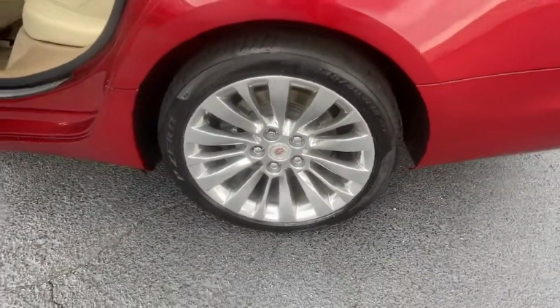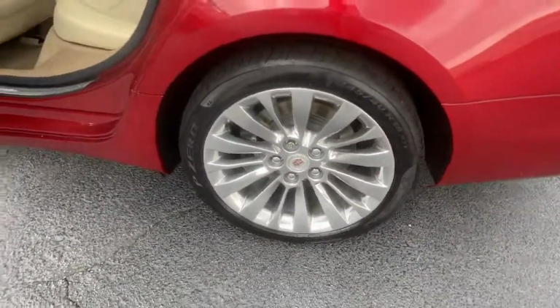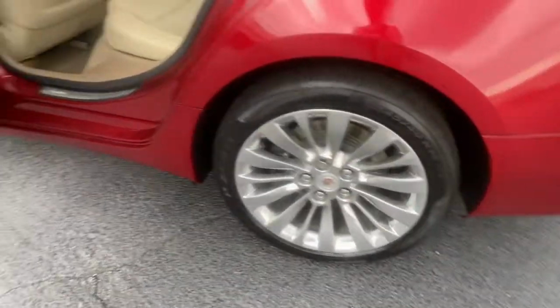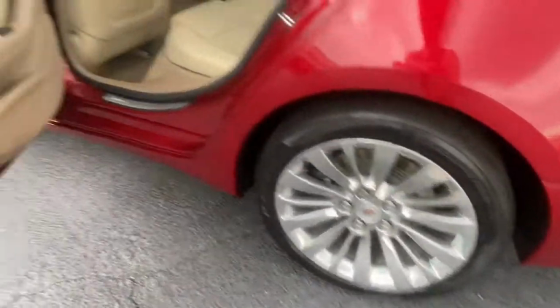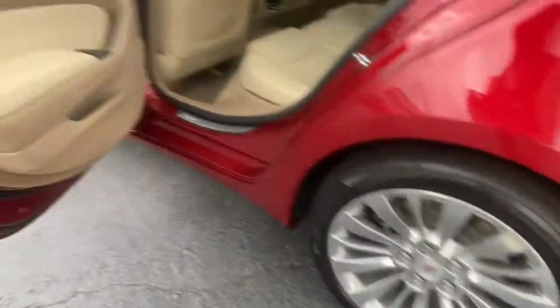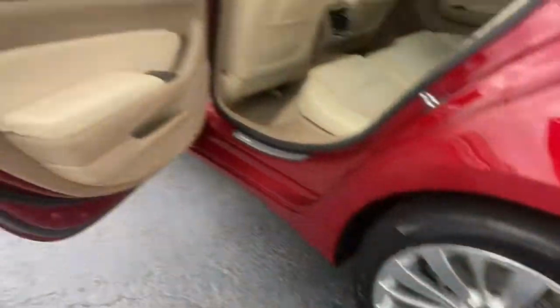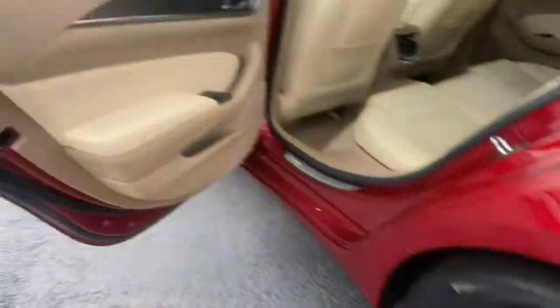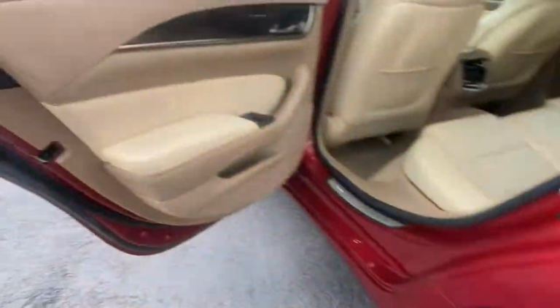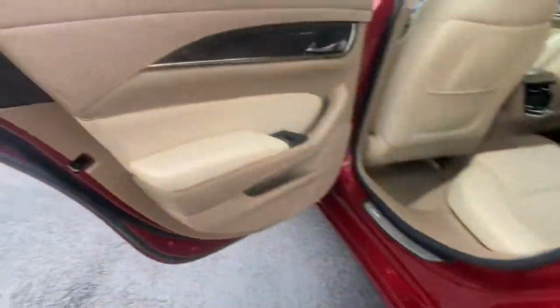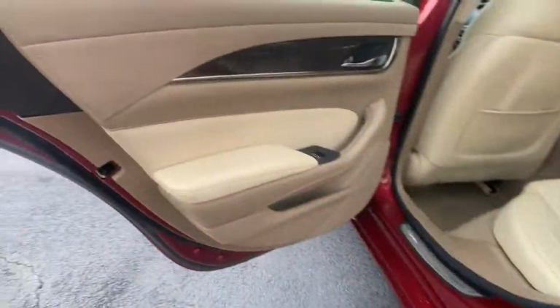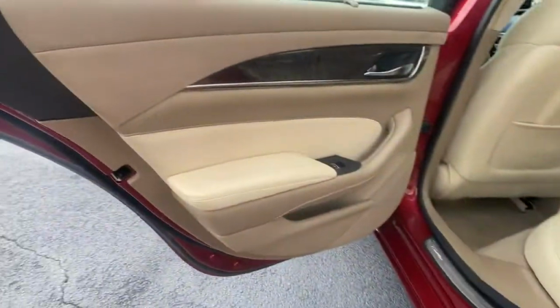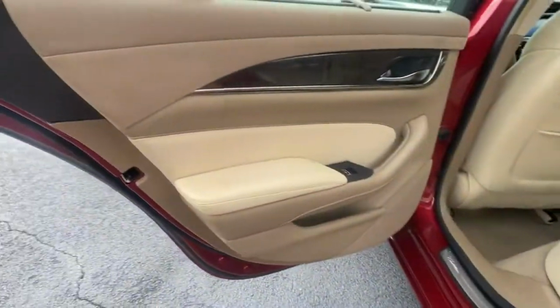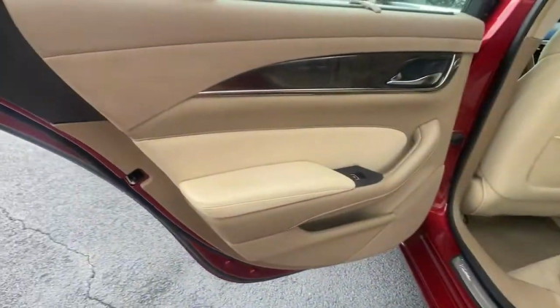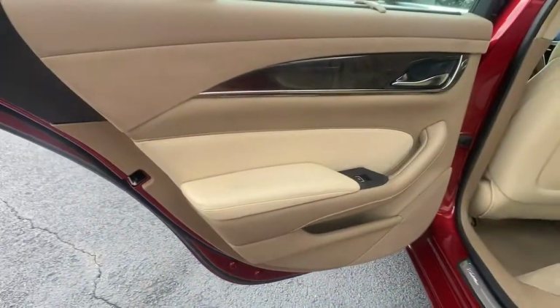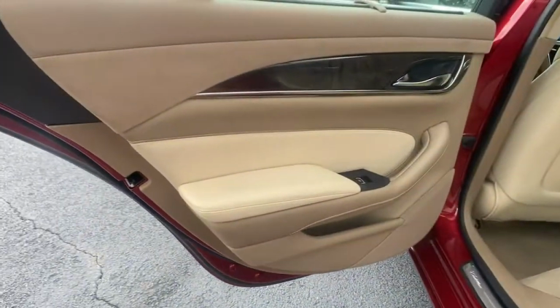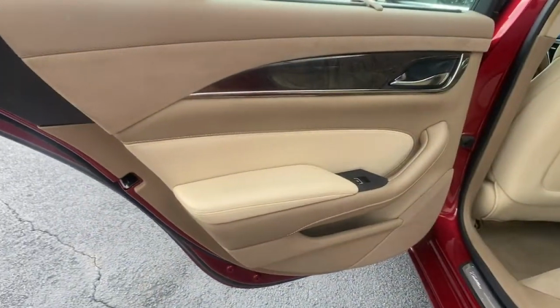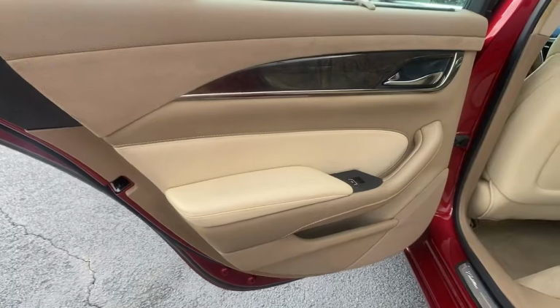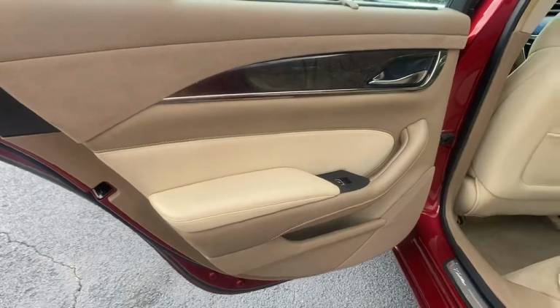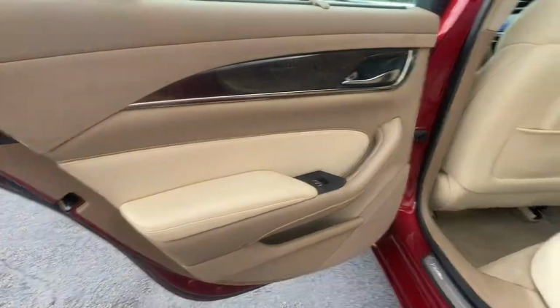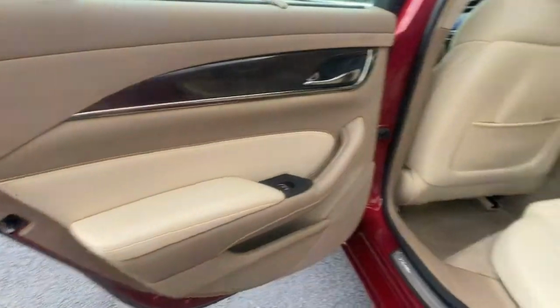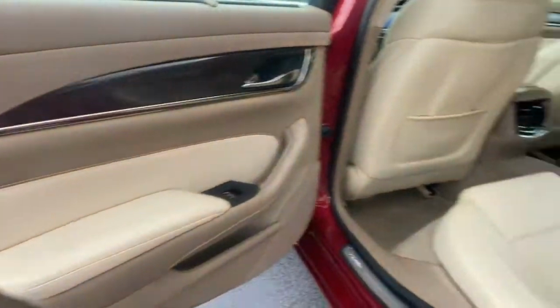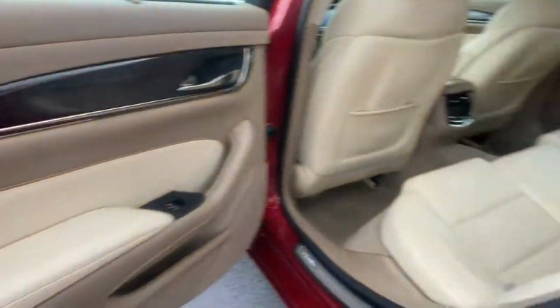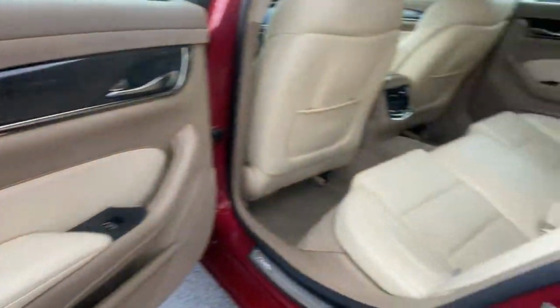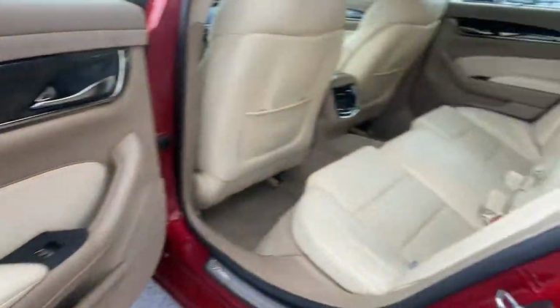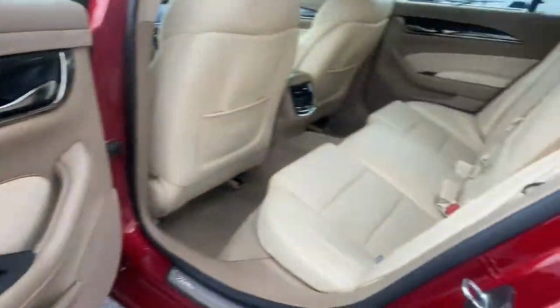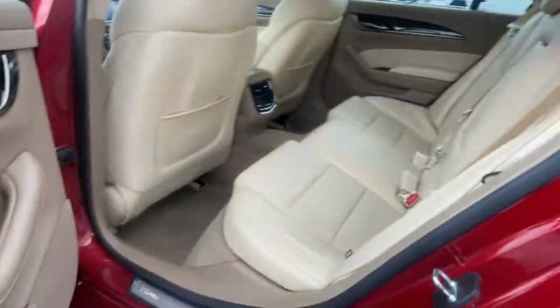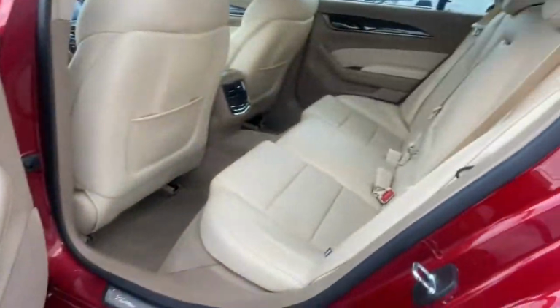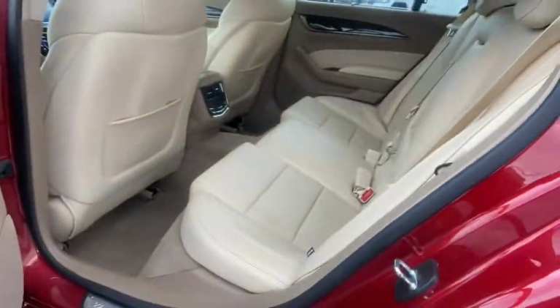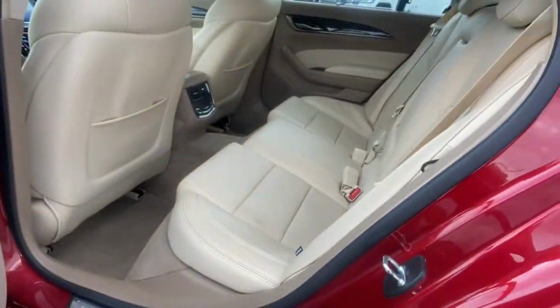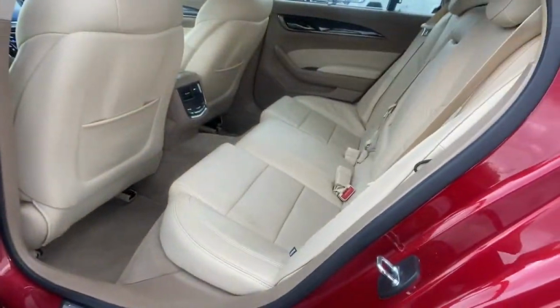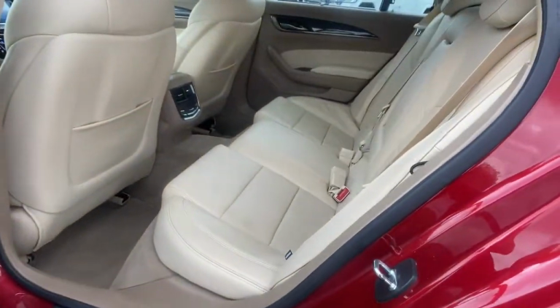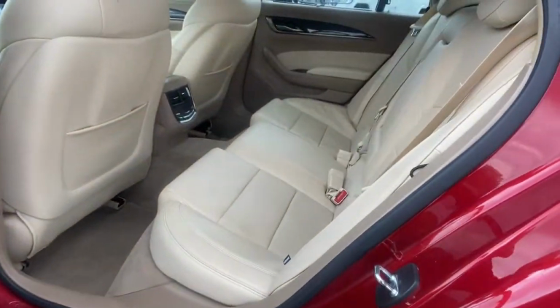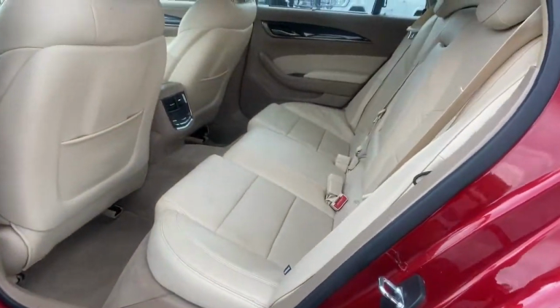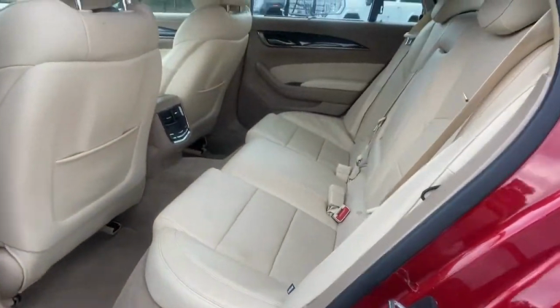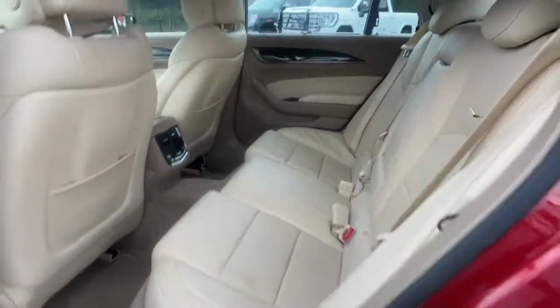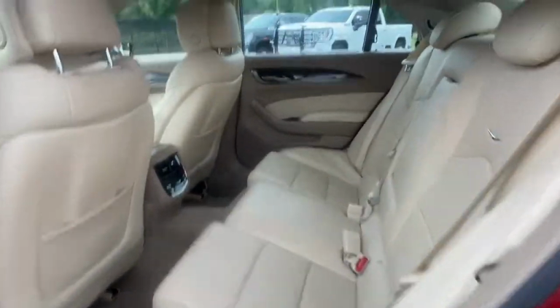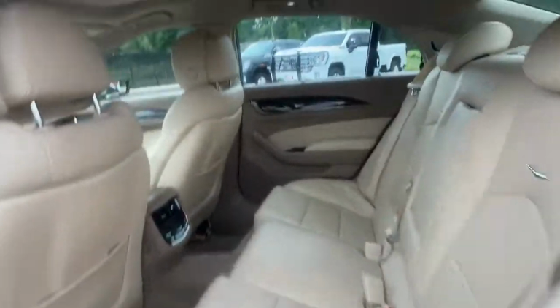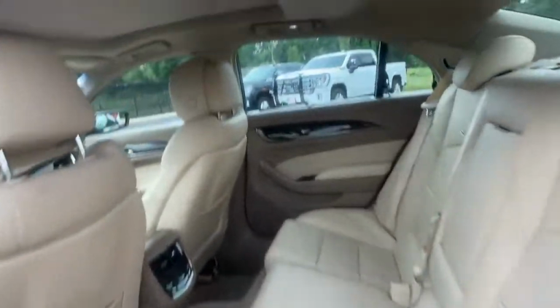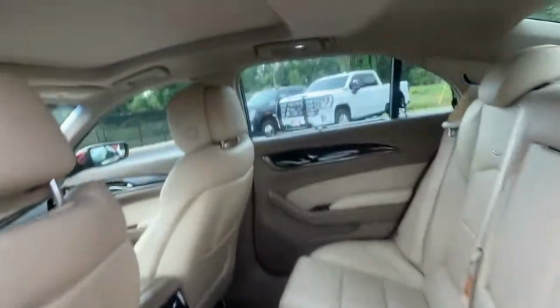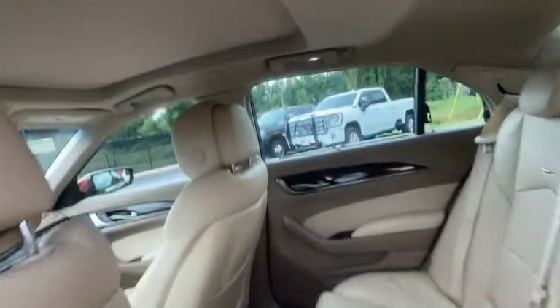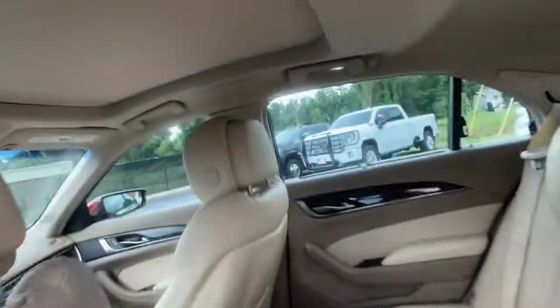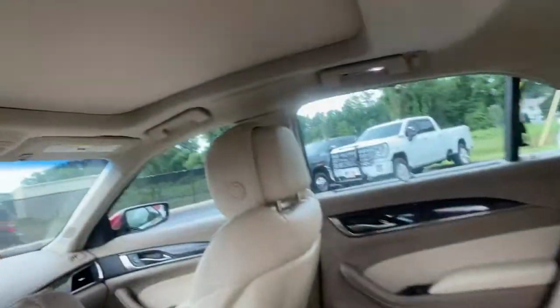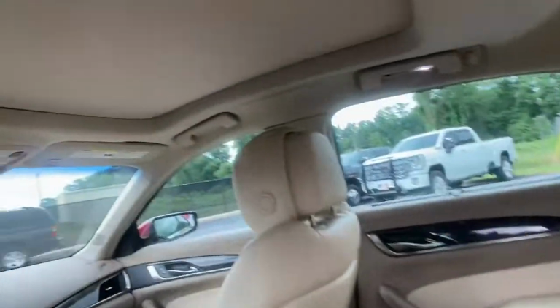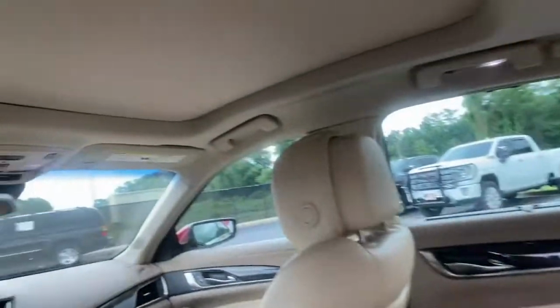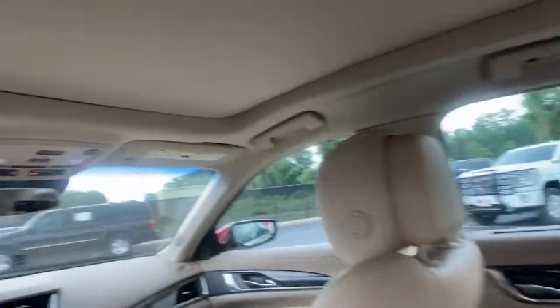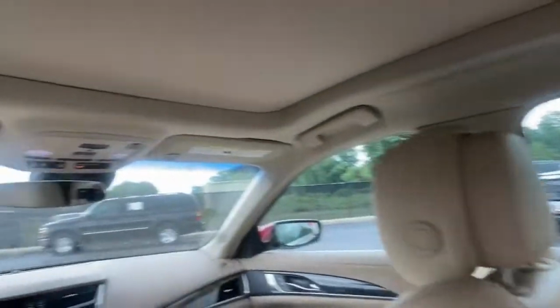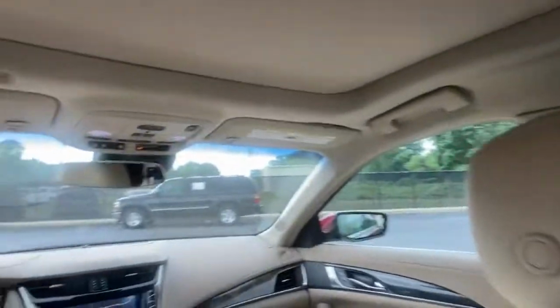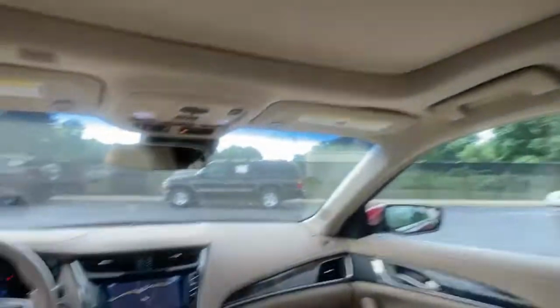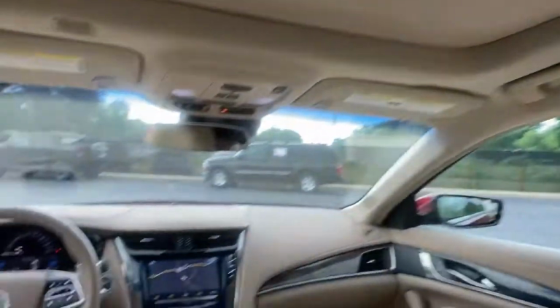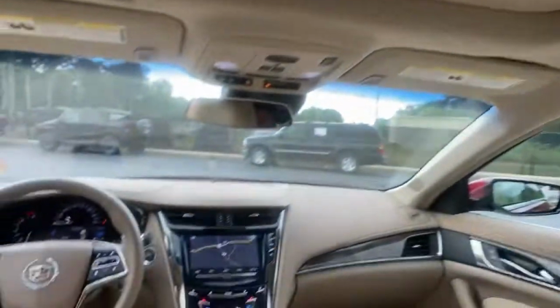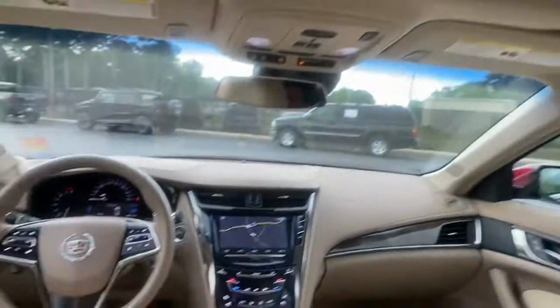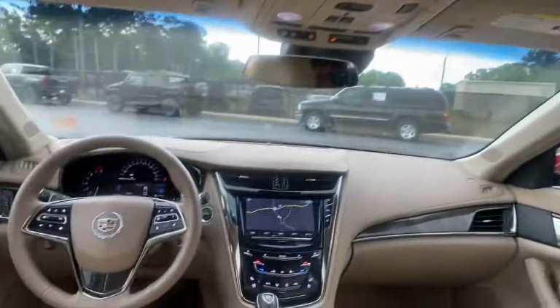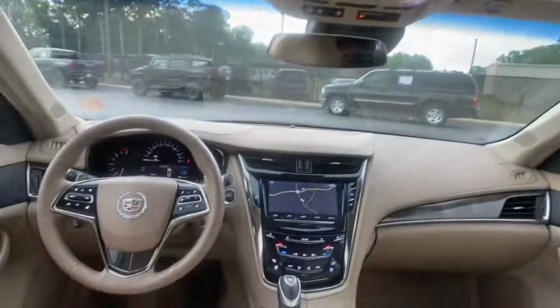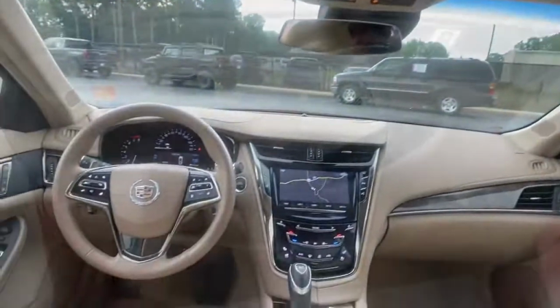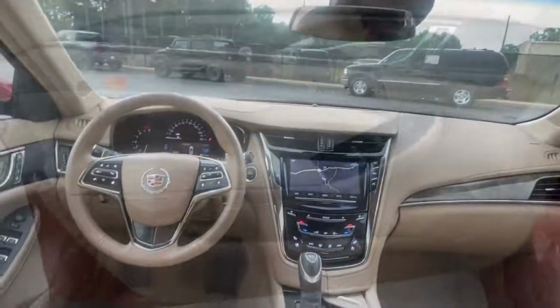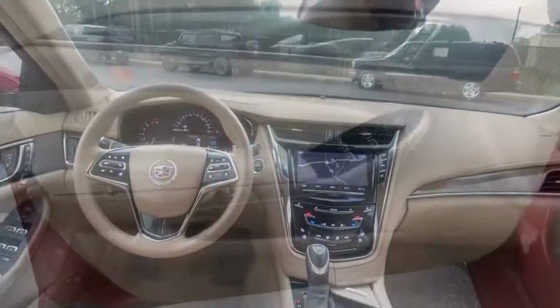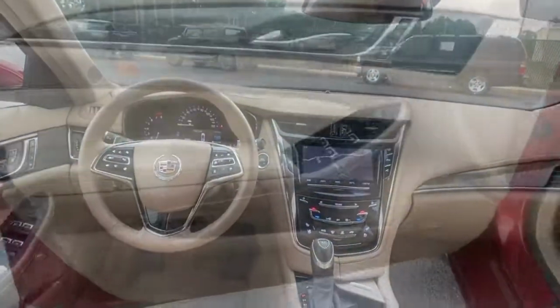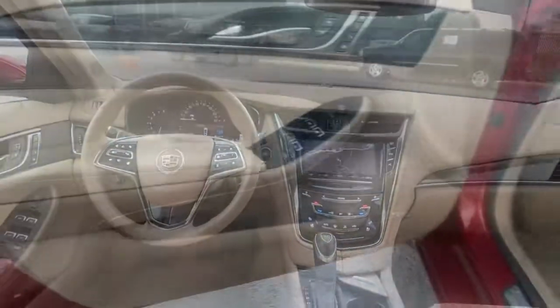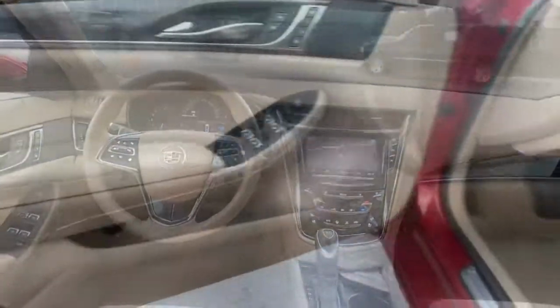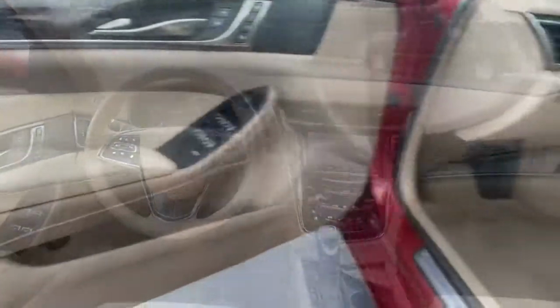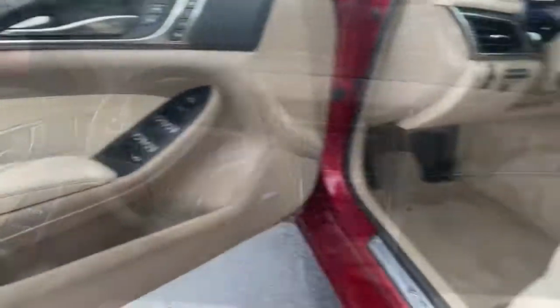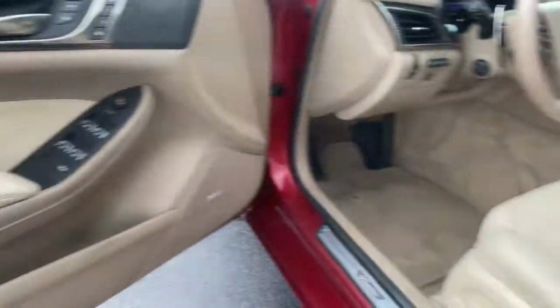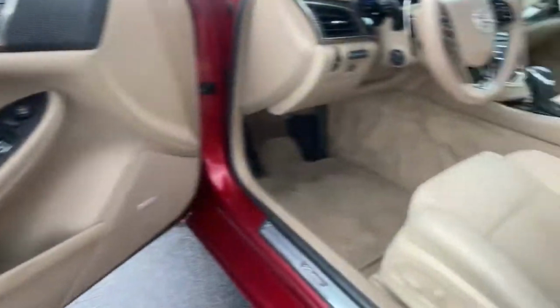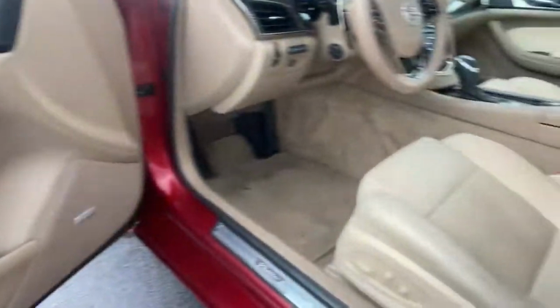Some things in life can best be described as works of art. The CTS sedan is one of them. Test drive it today.